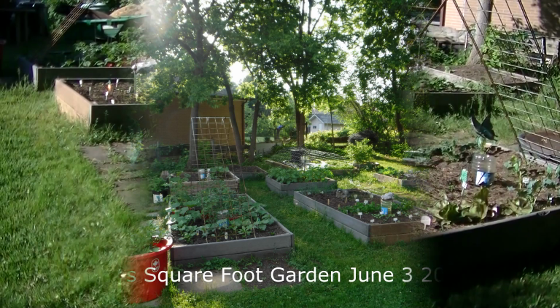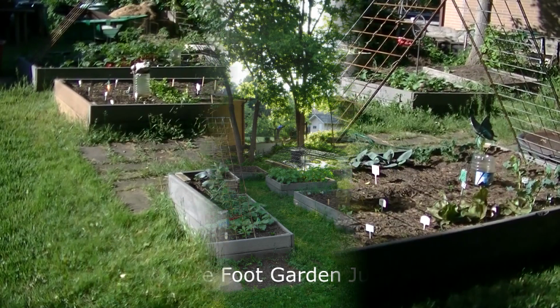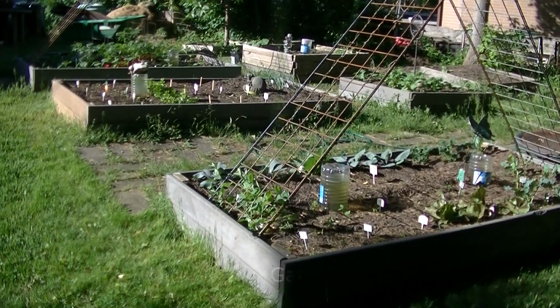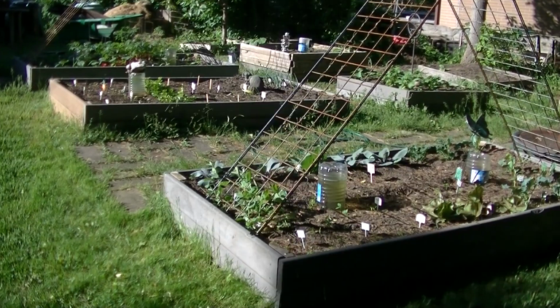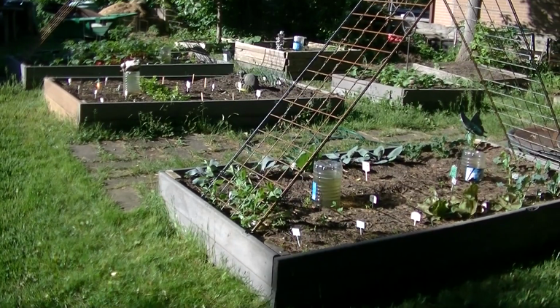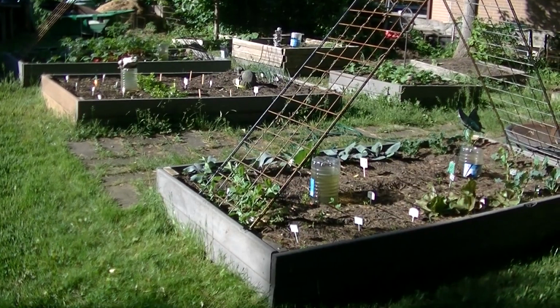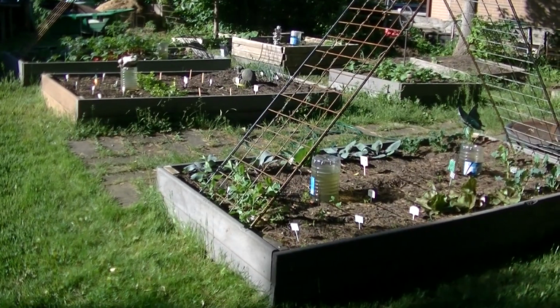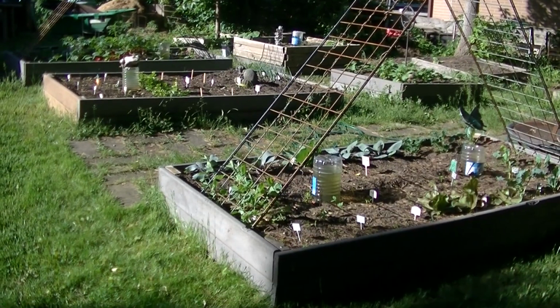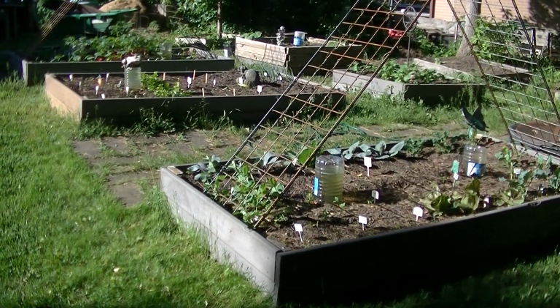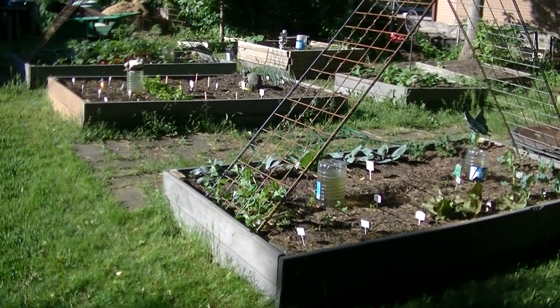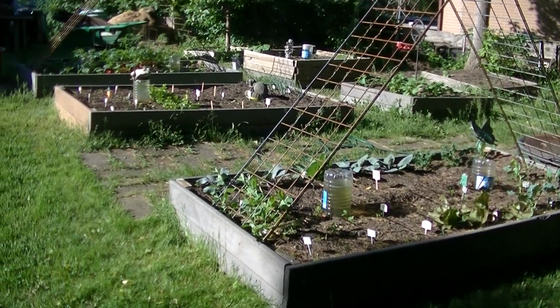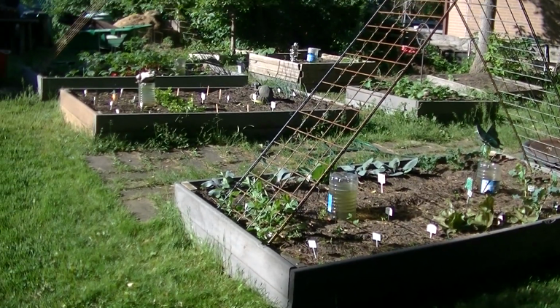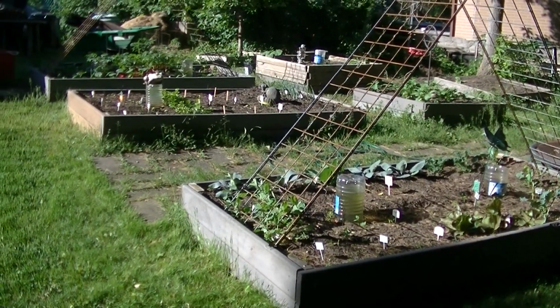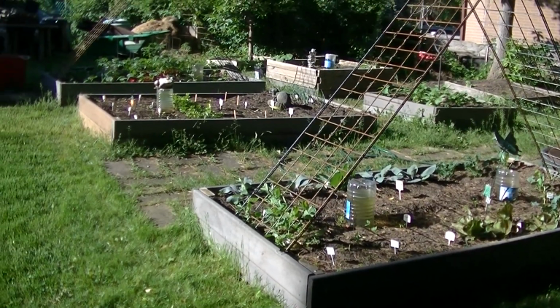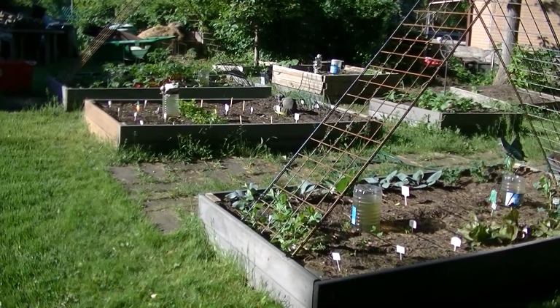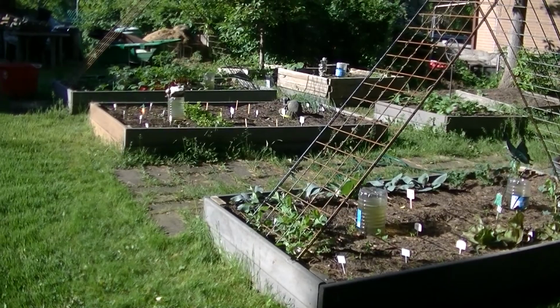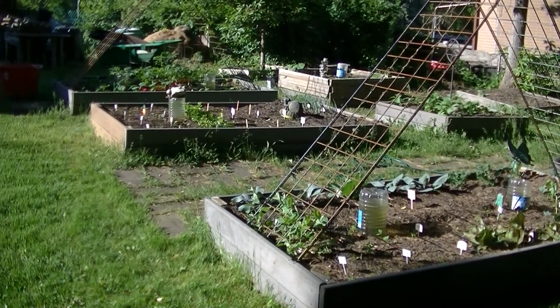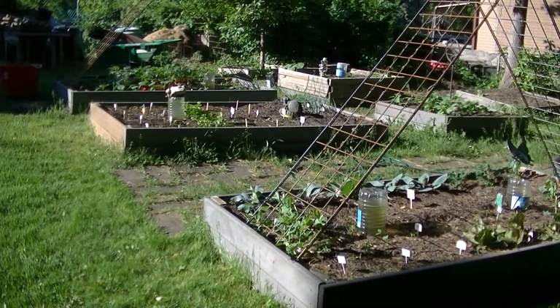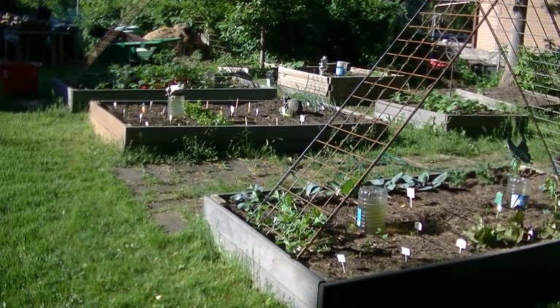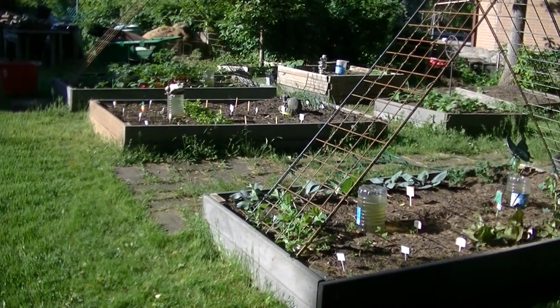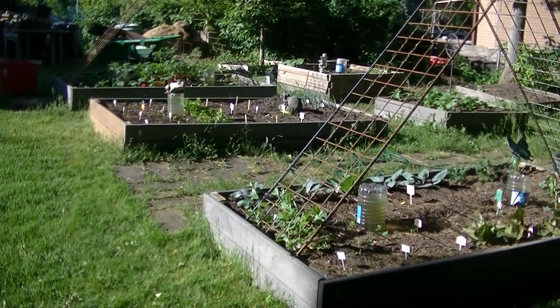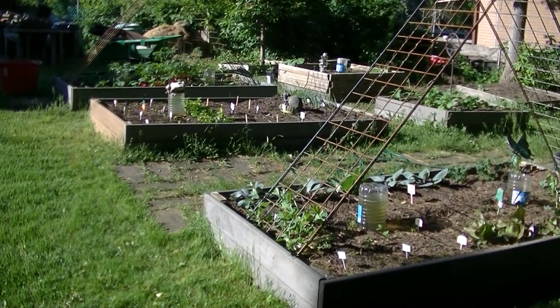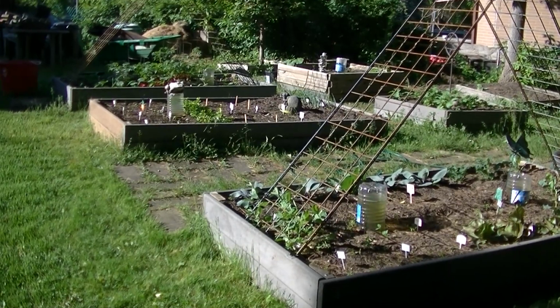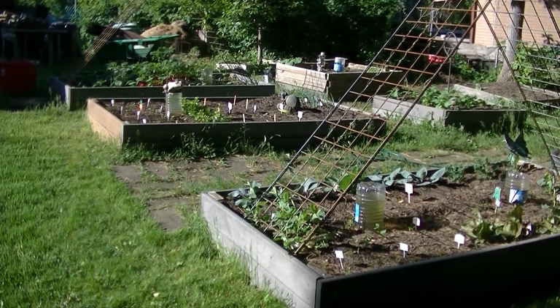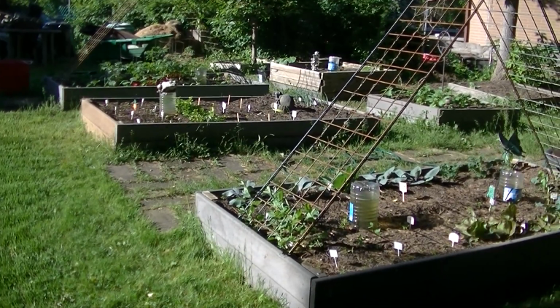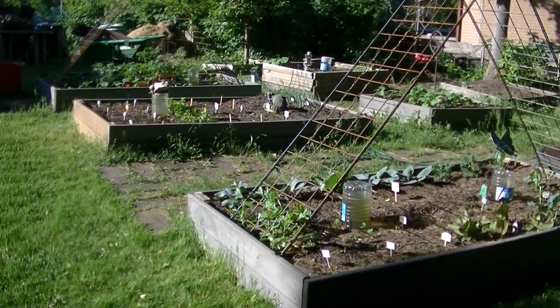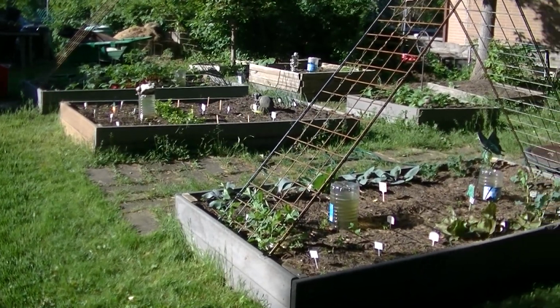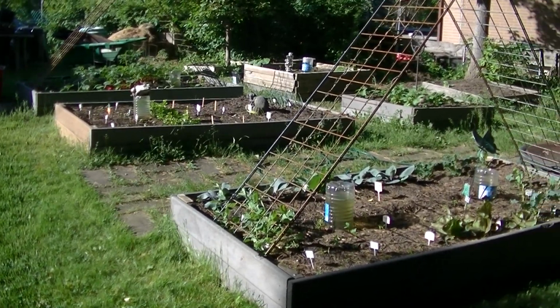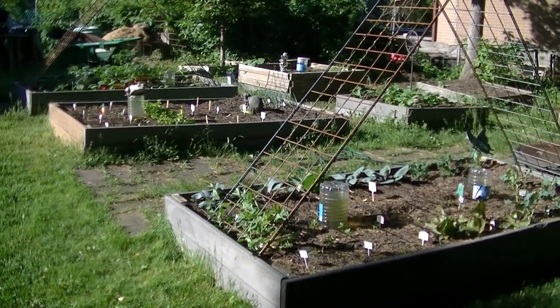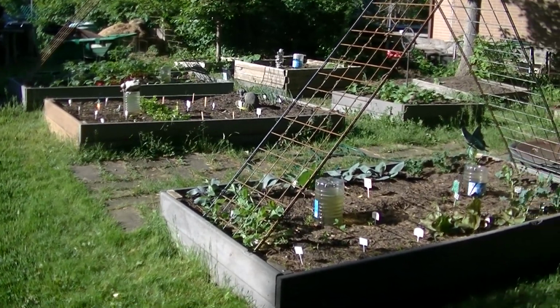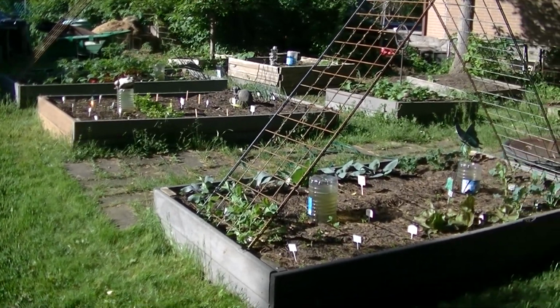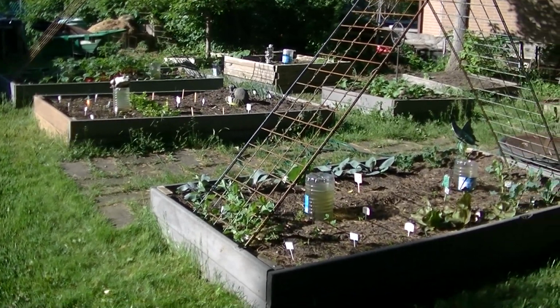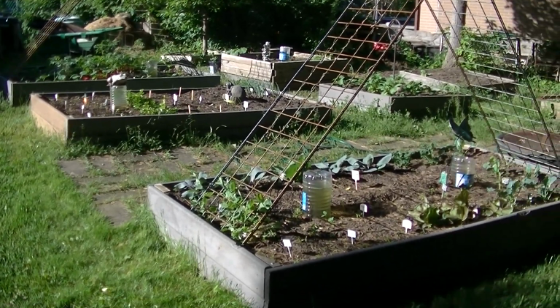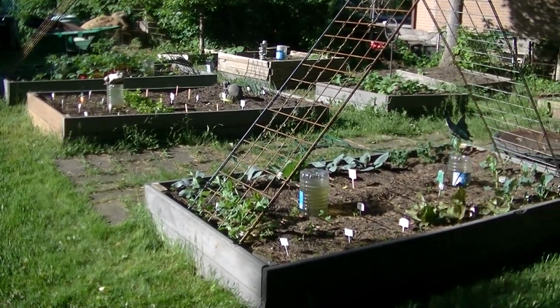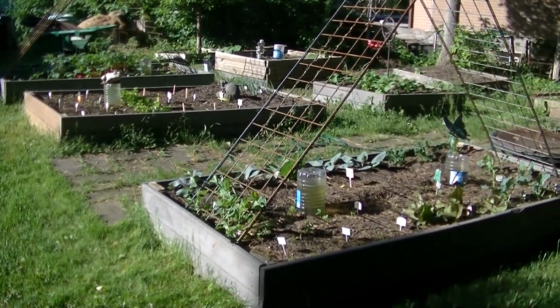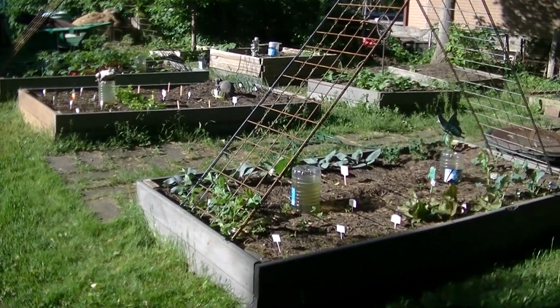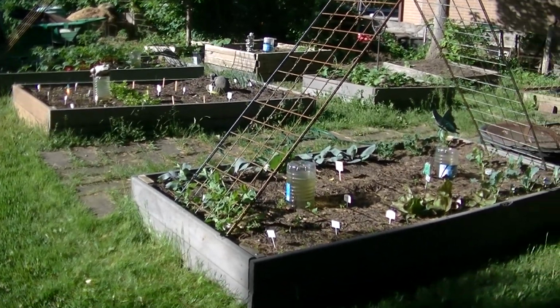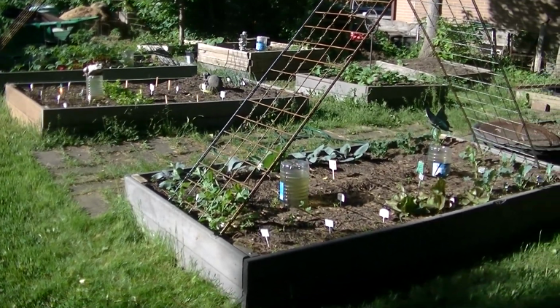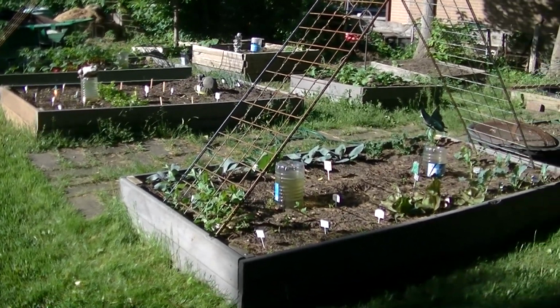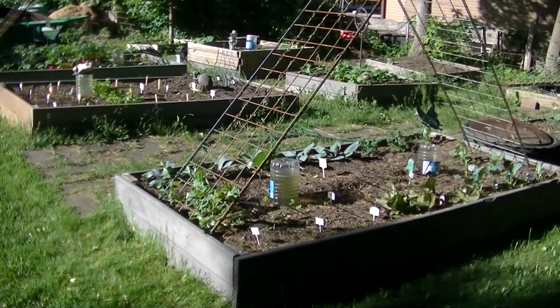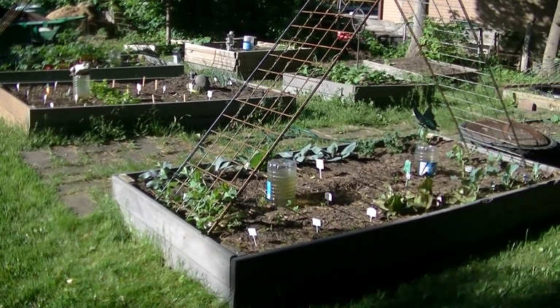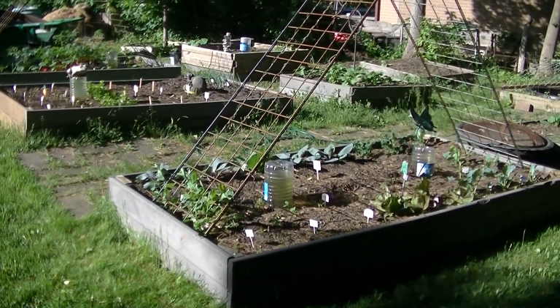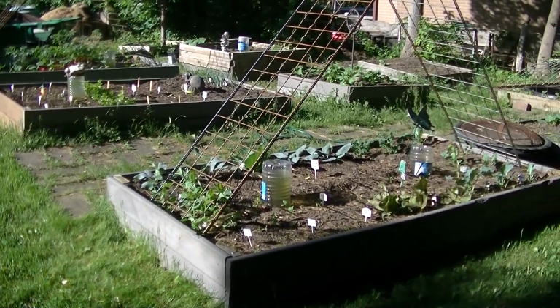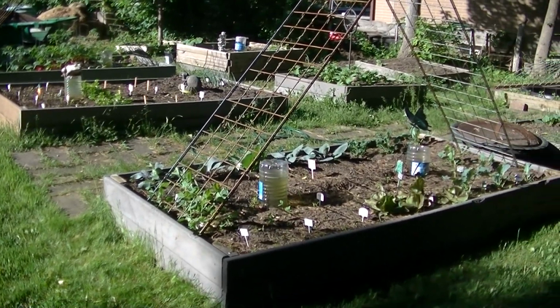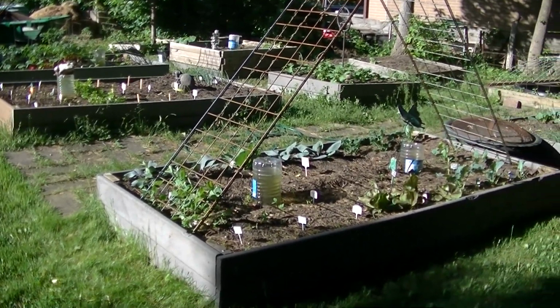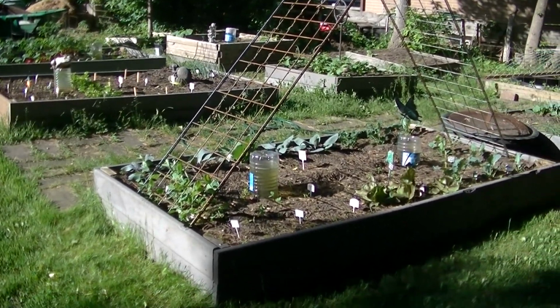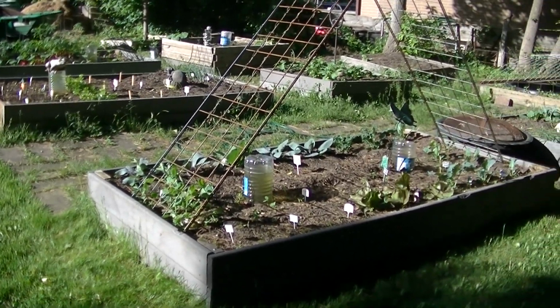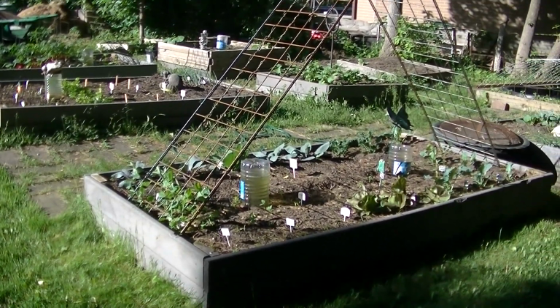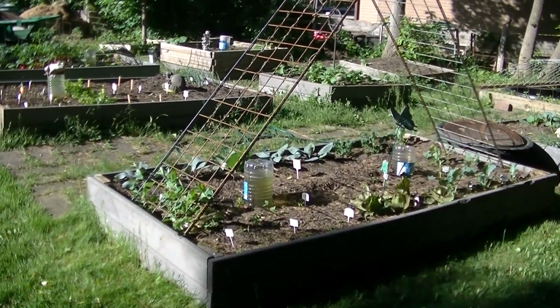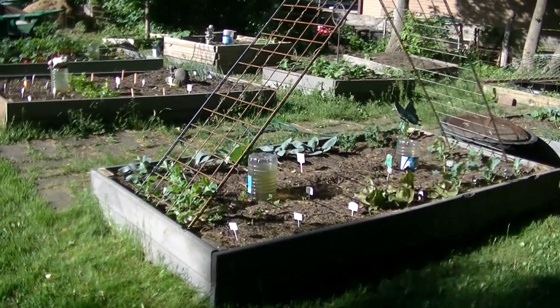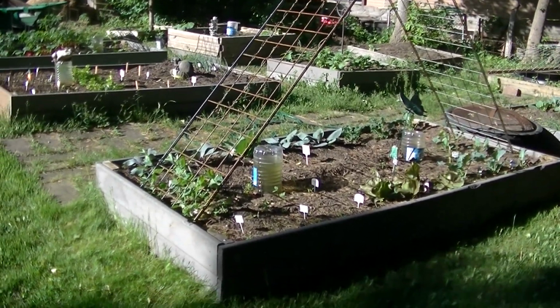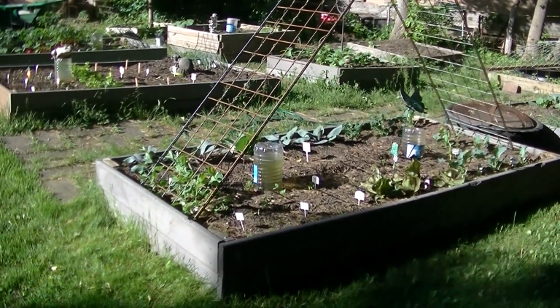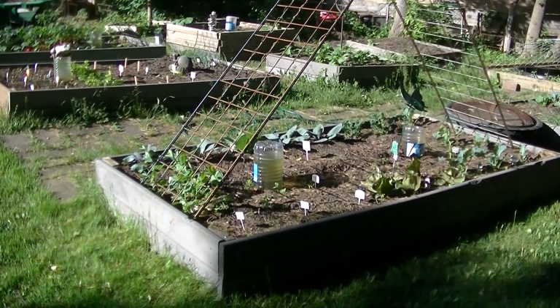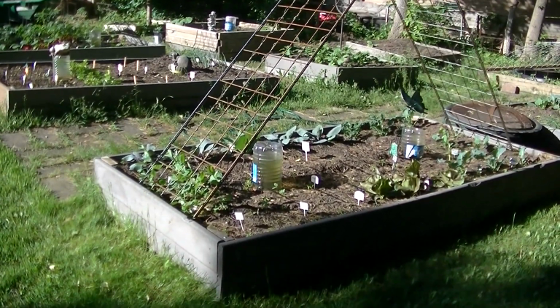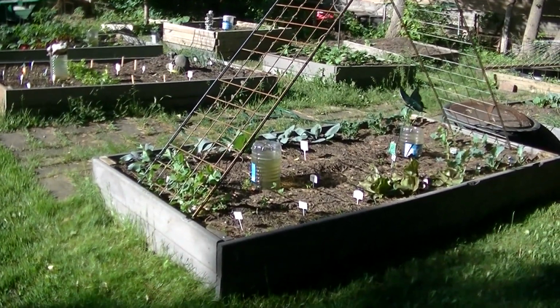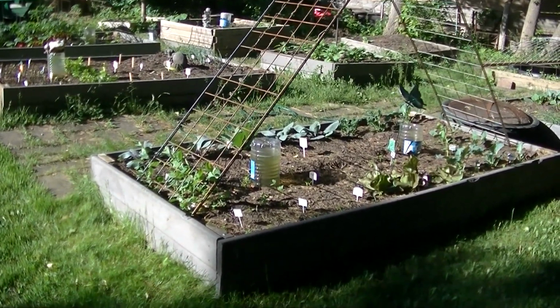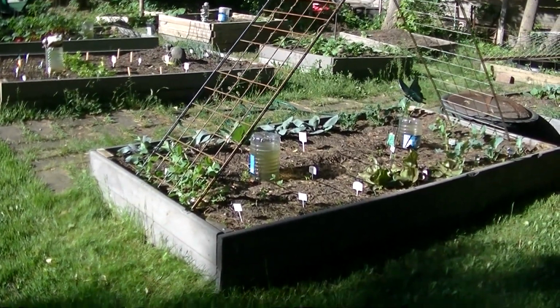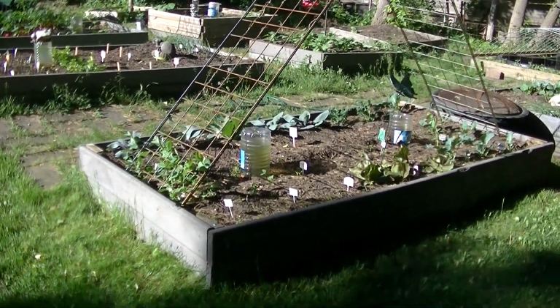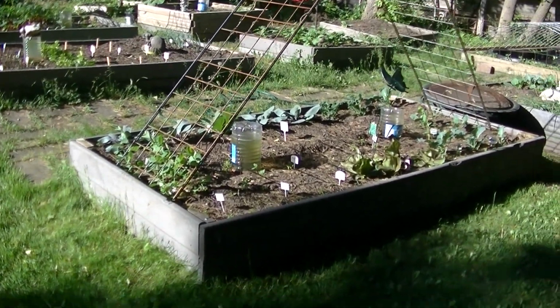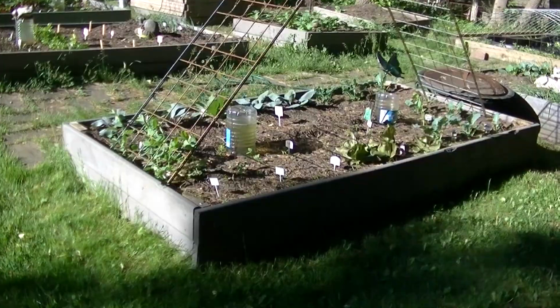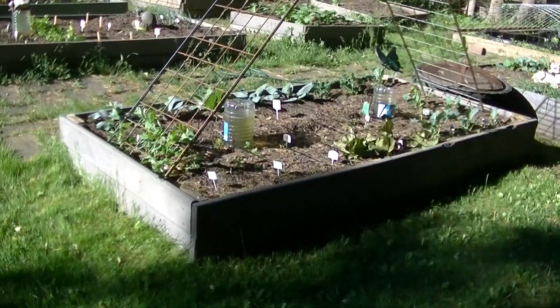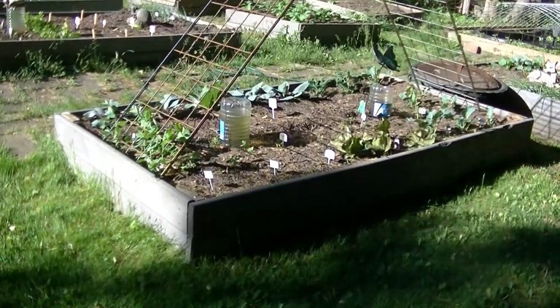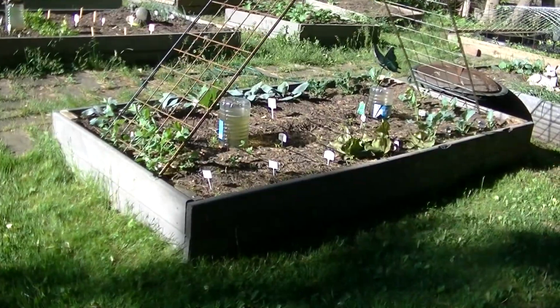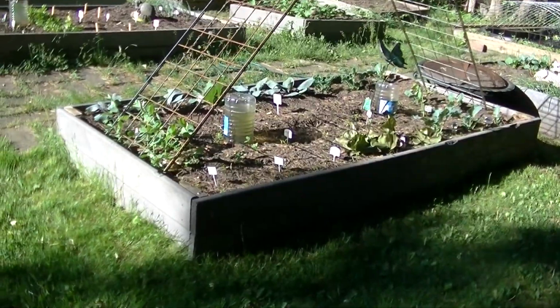Hello, this is Nikki from Canada and welcome to my square foot garden. Let's do an update.